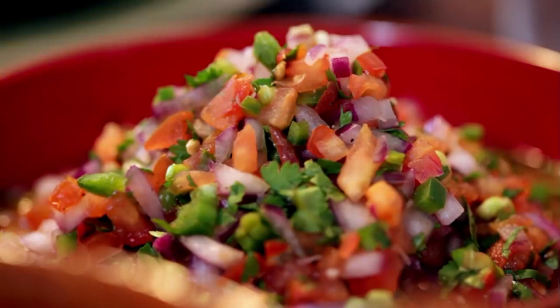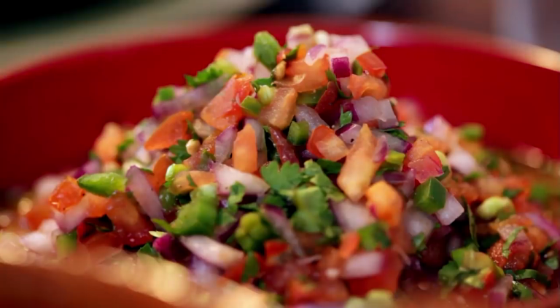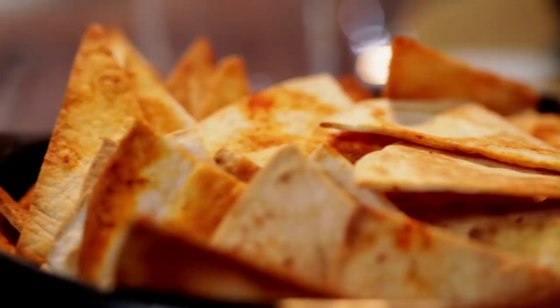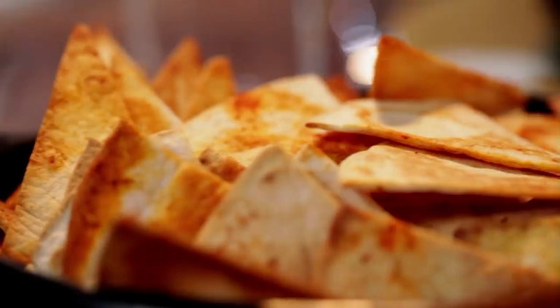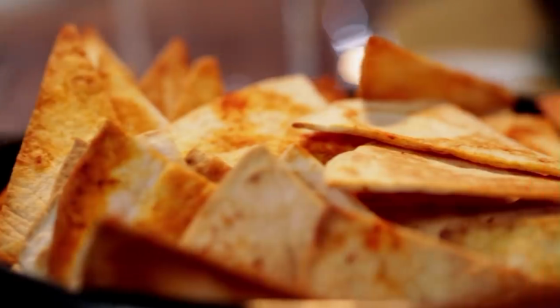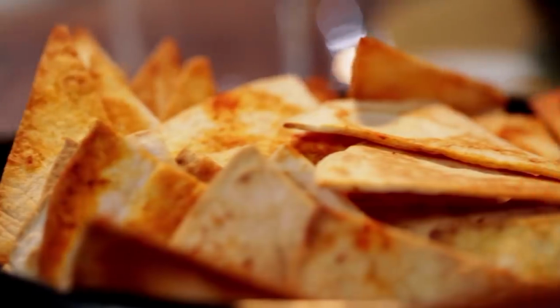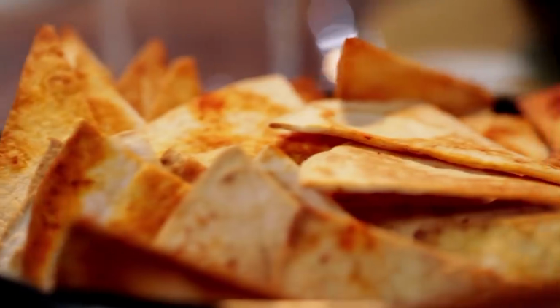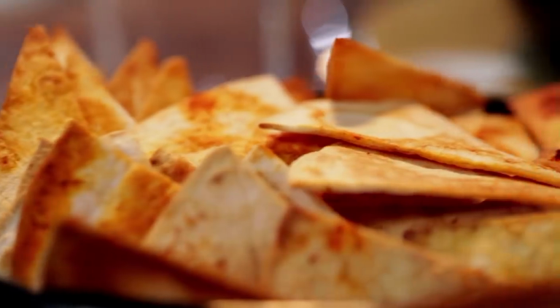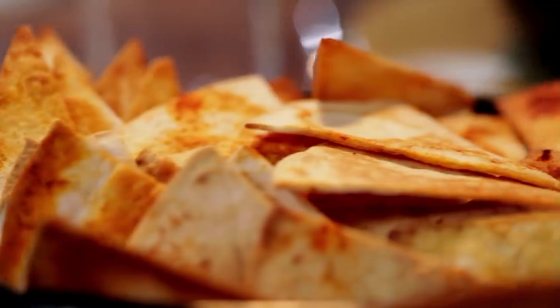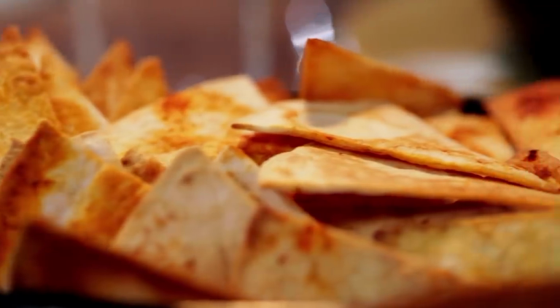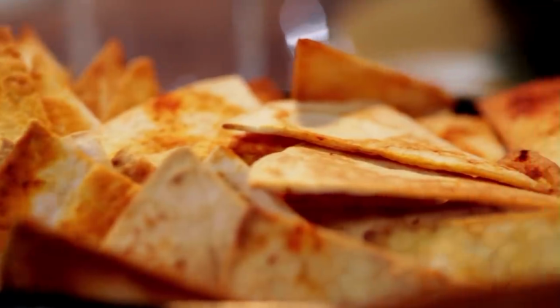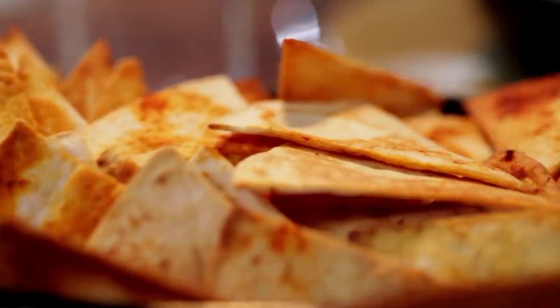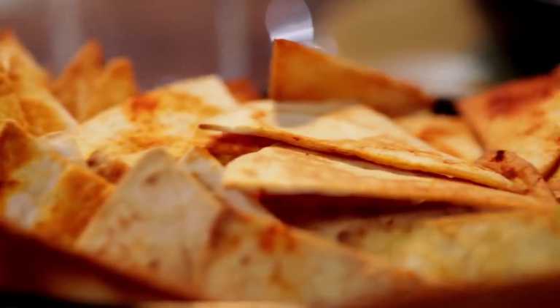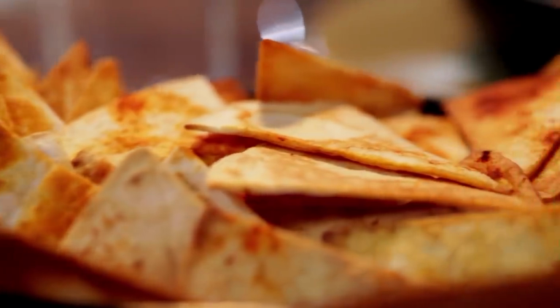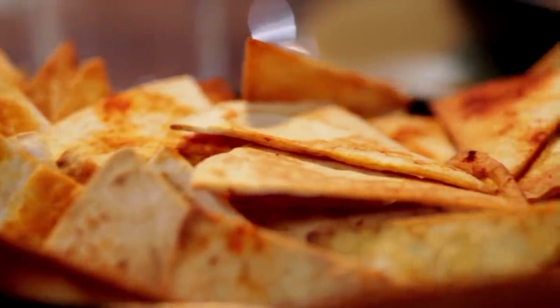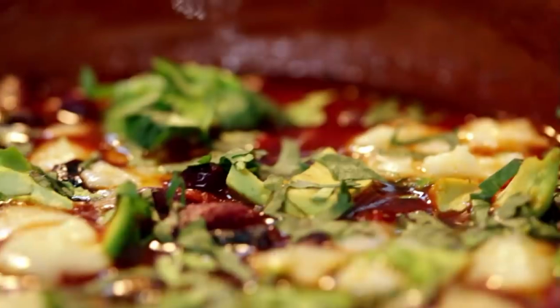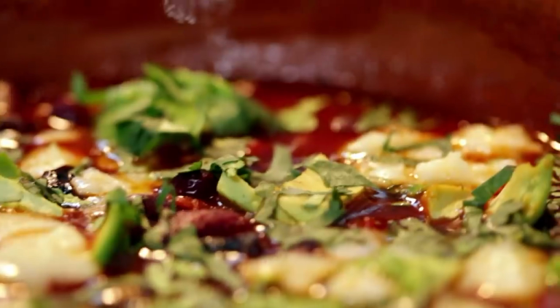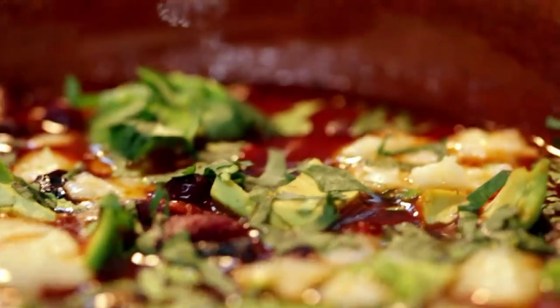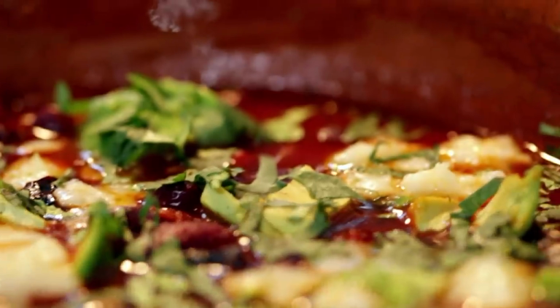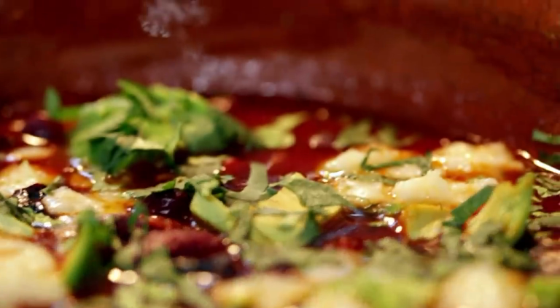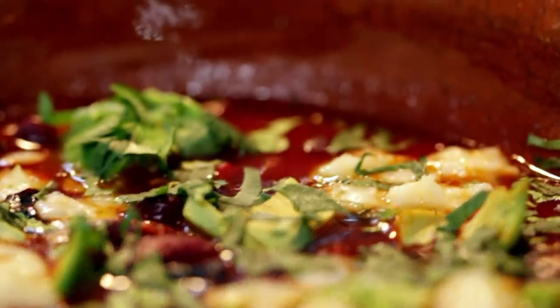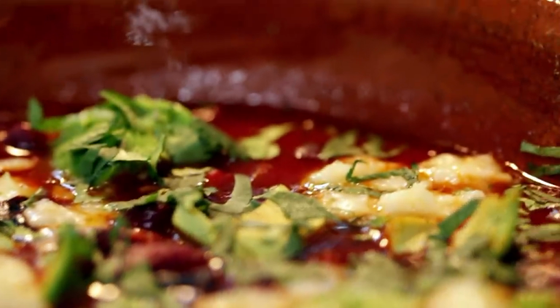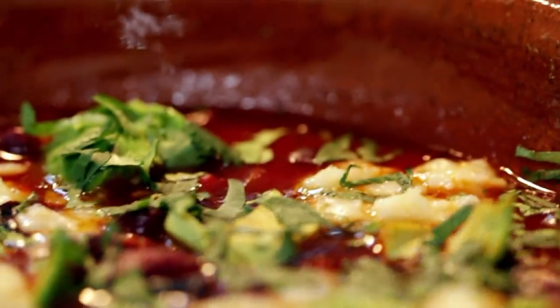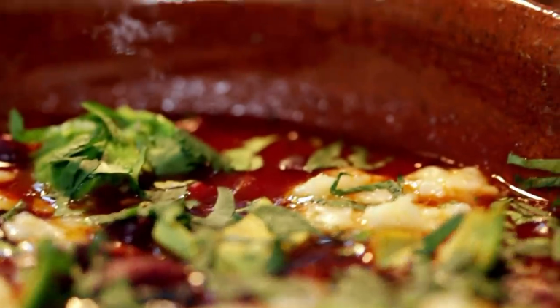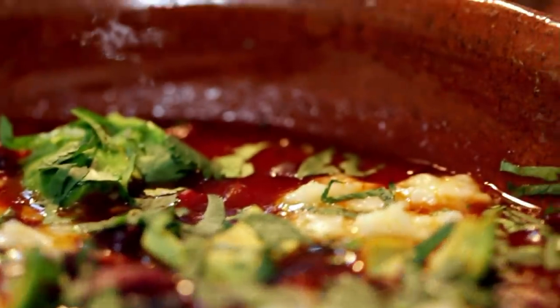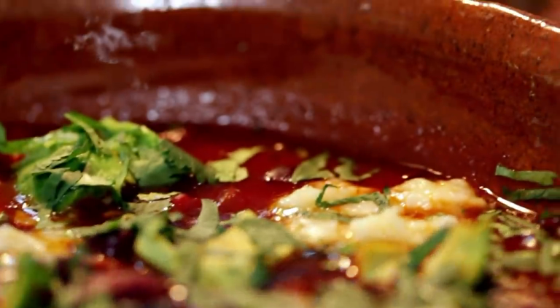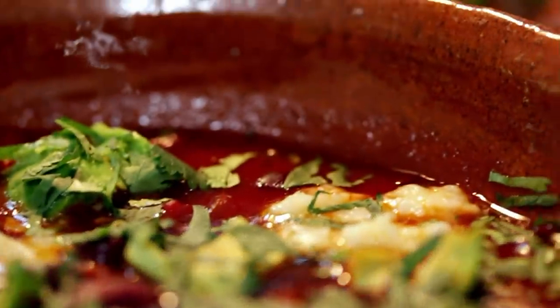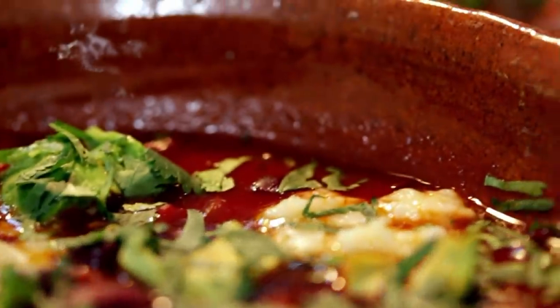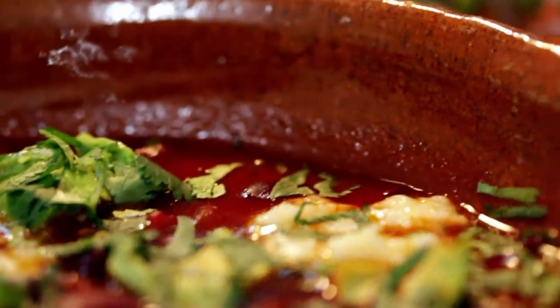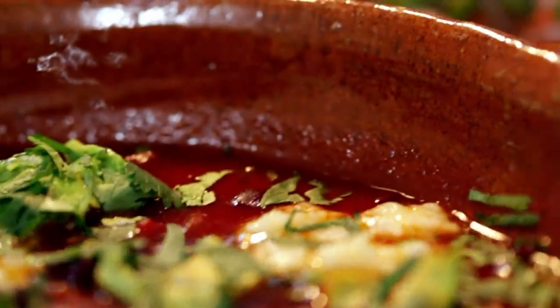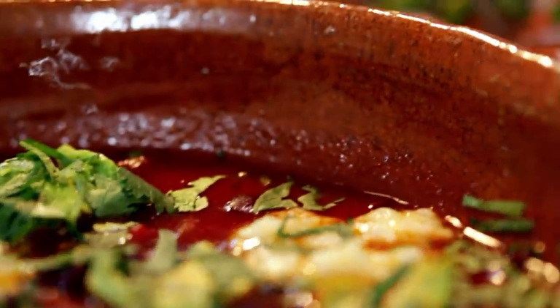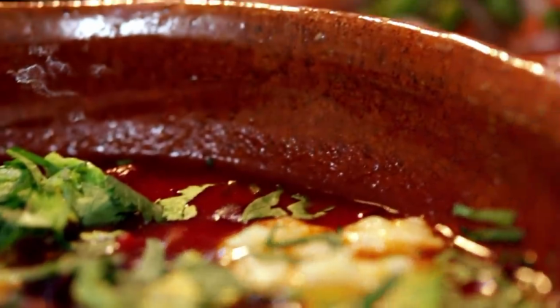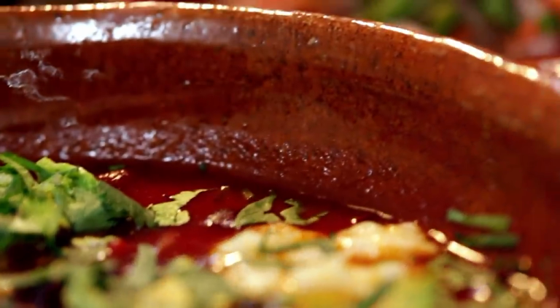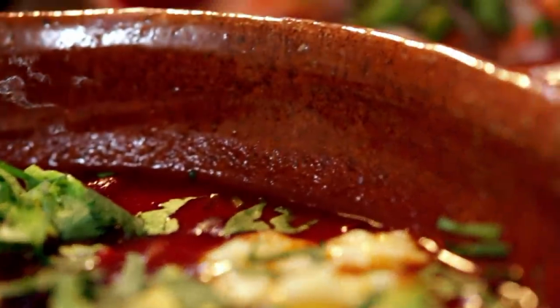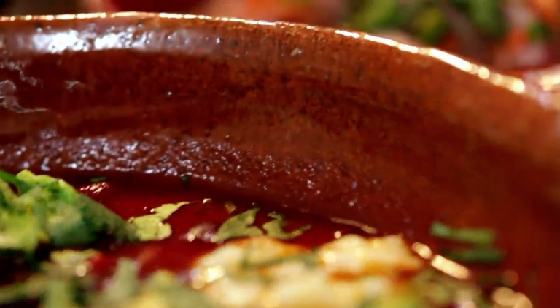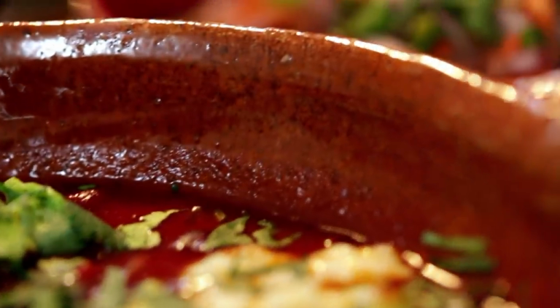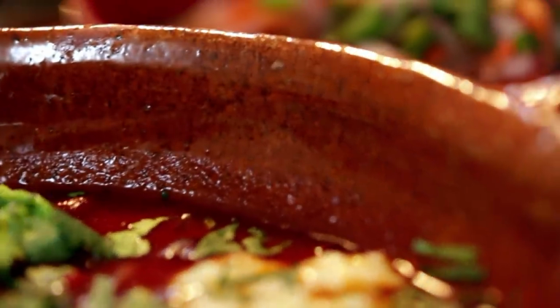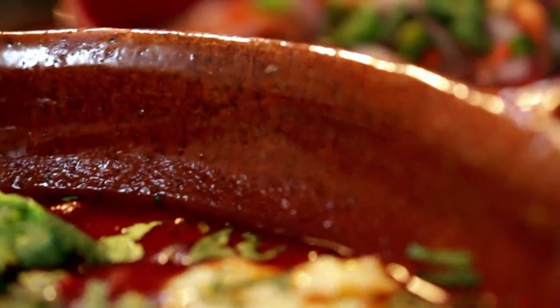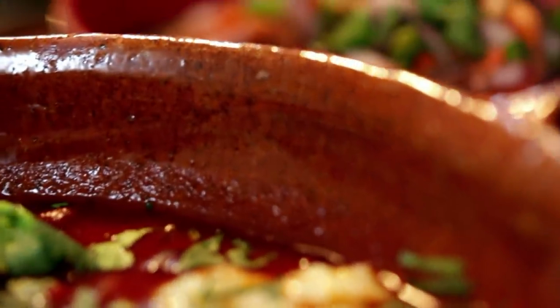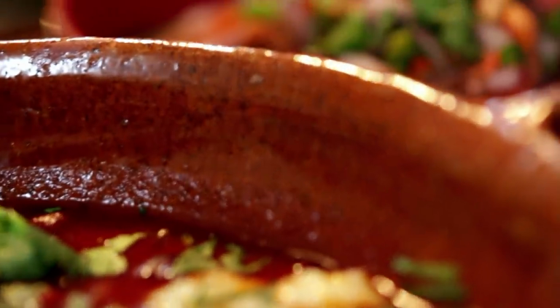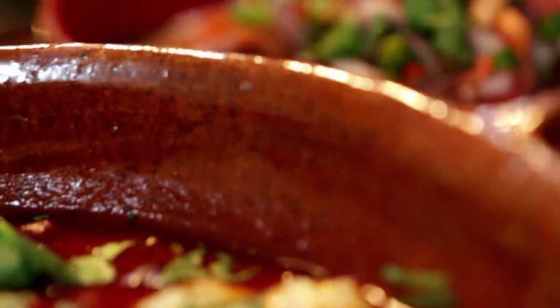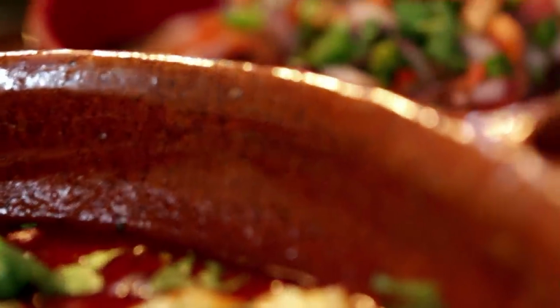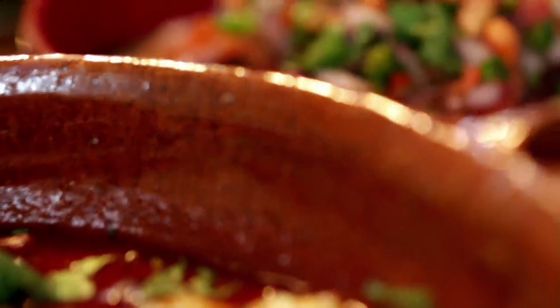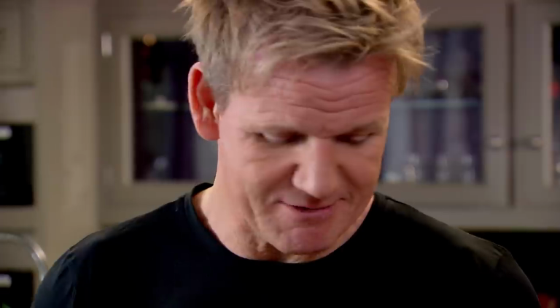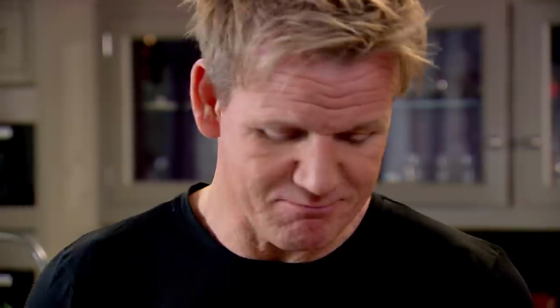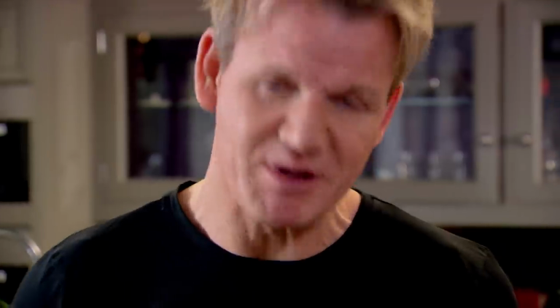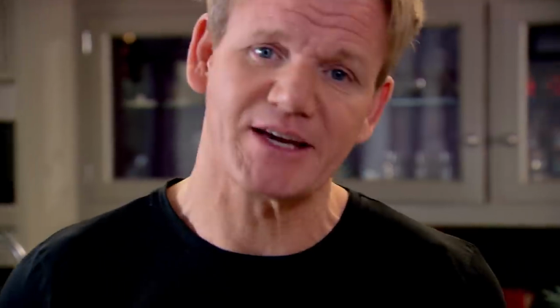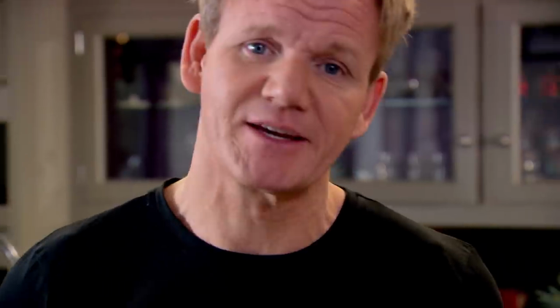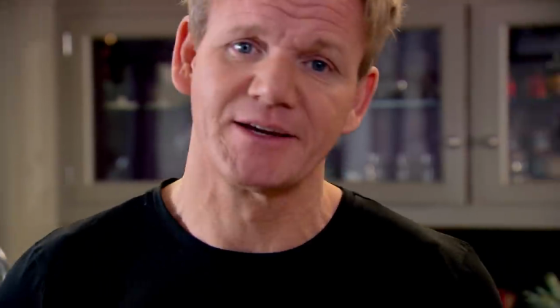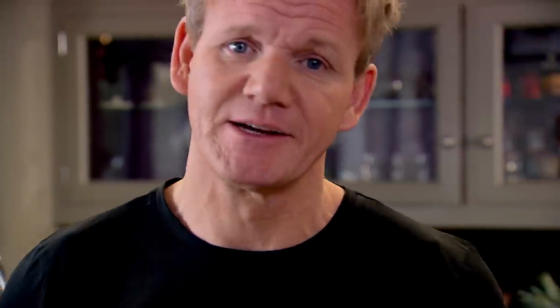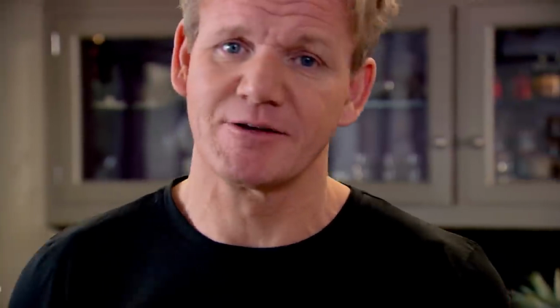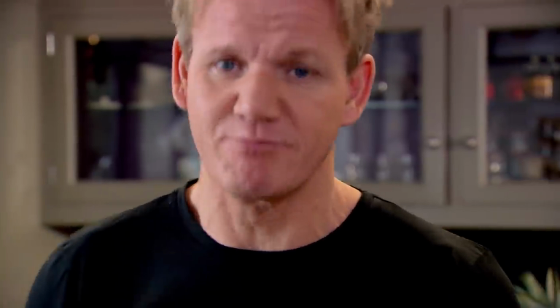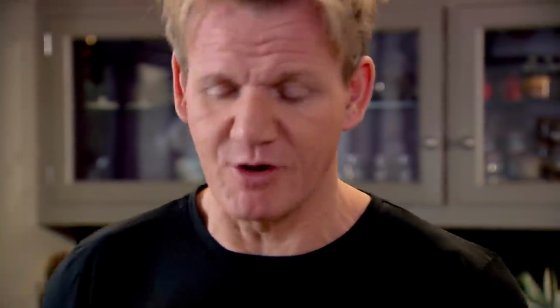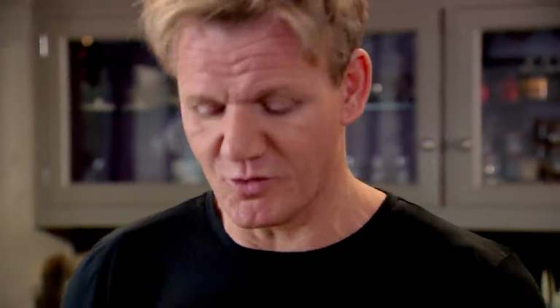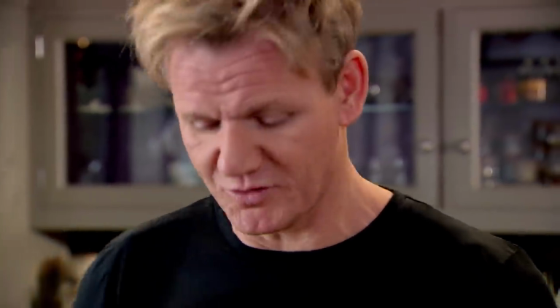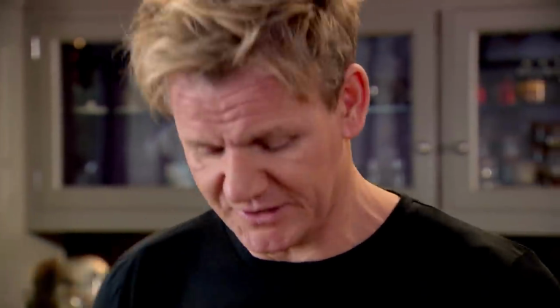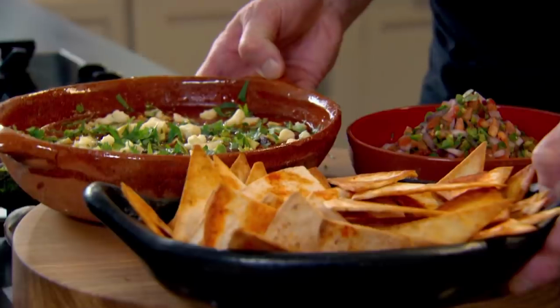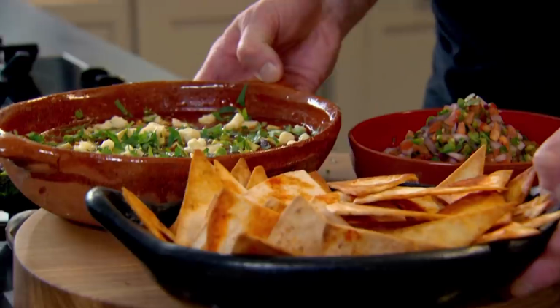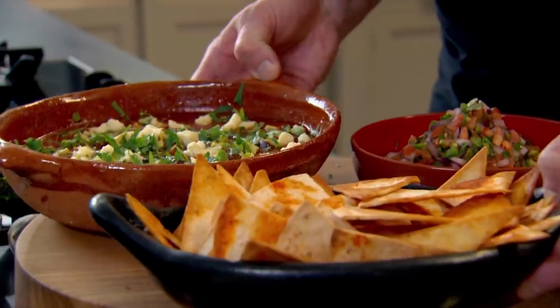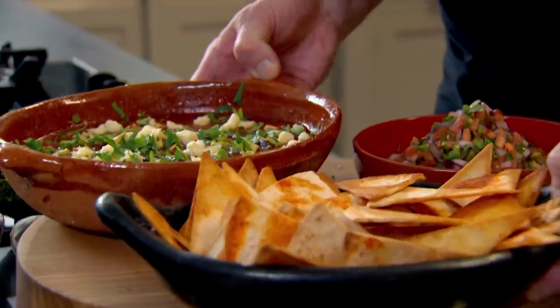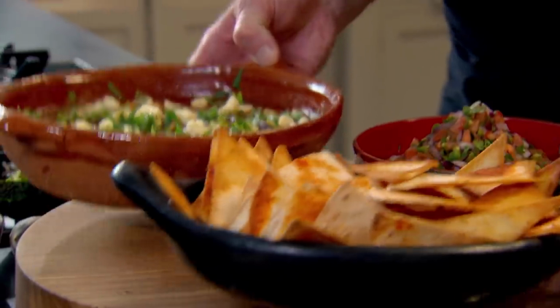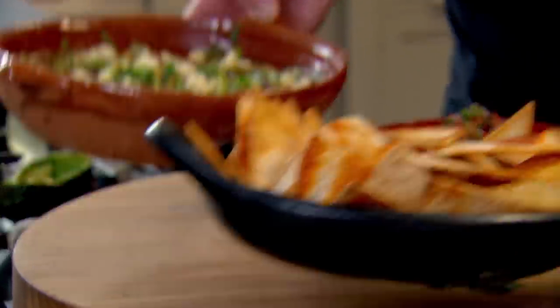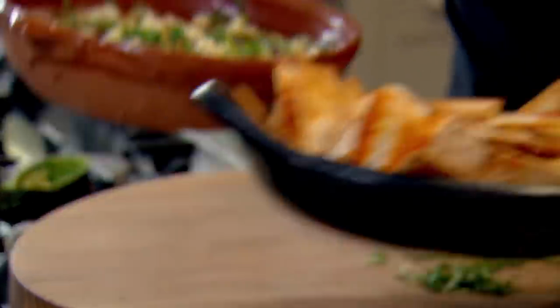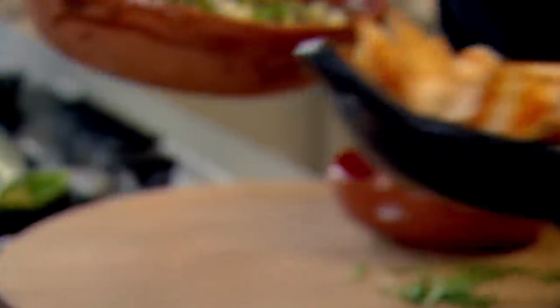A phenomenal blend of textures and layers and spice and creaminess. Big, bold, and delicious.